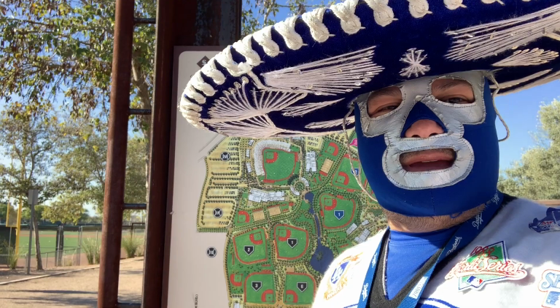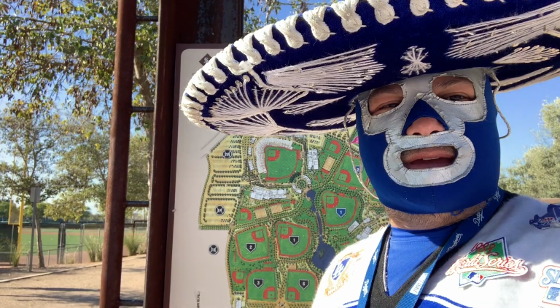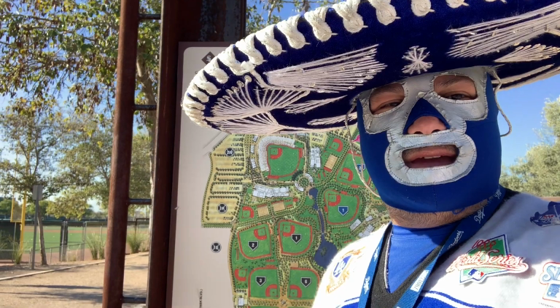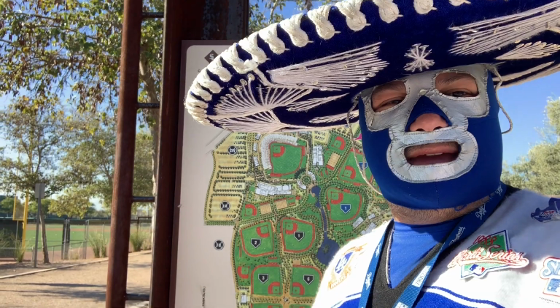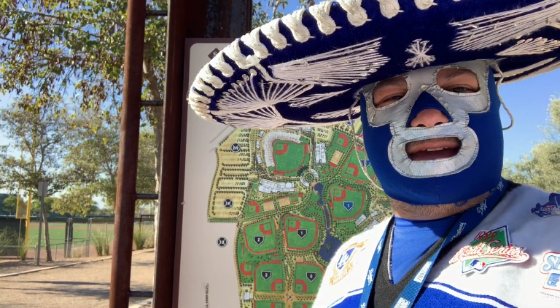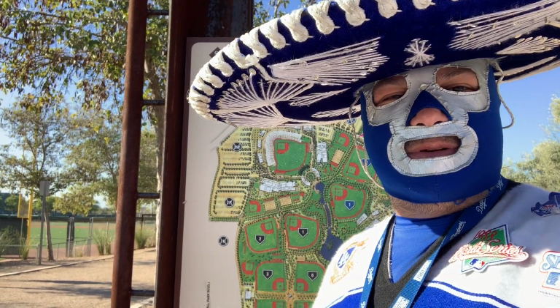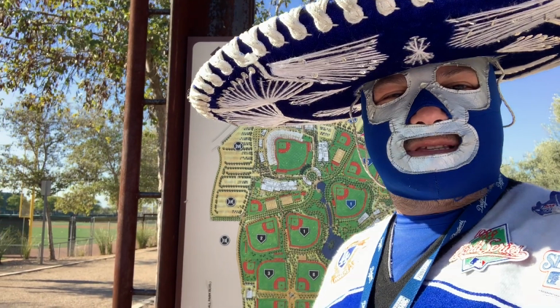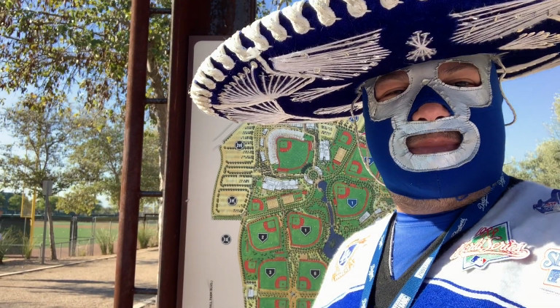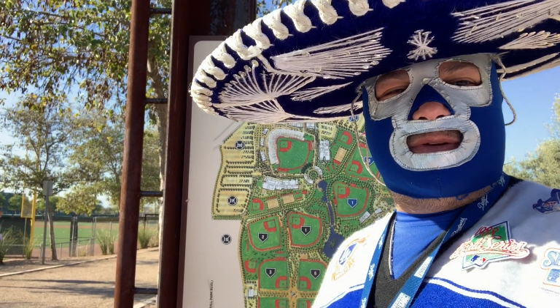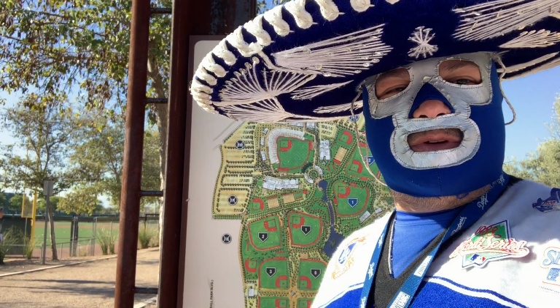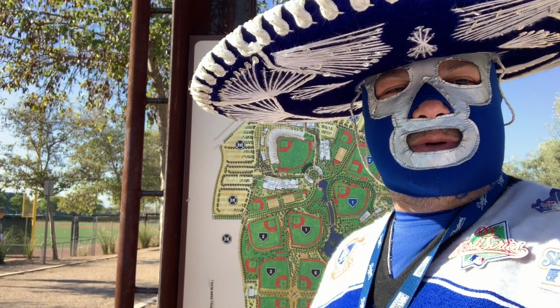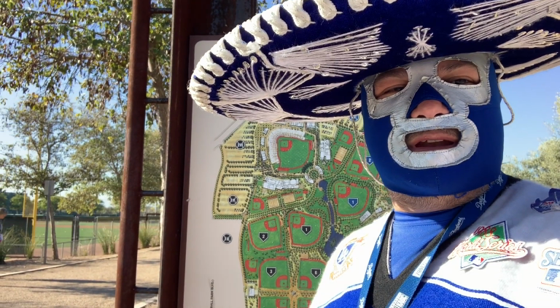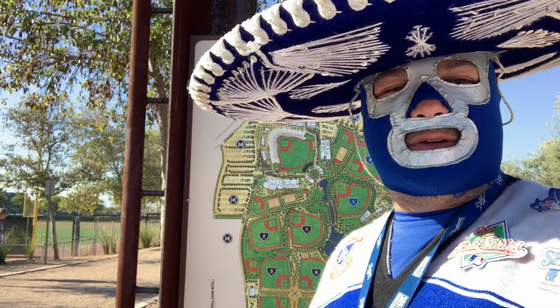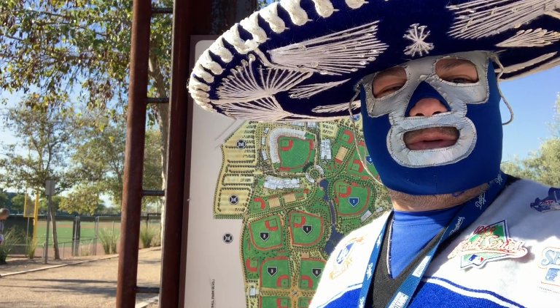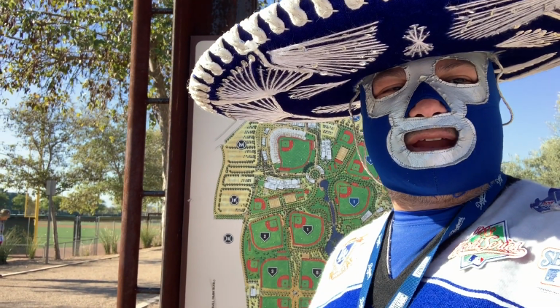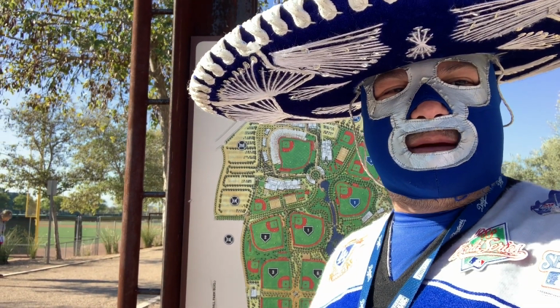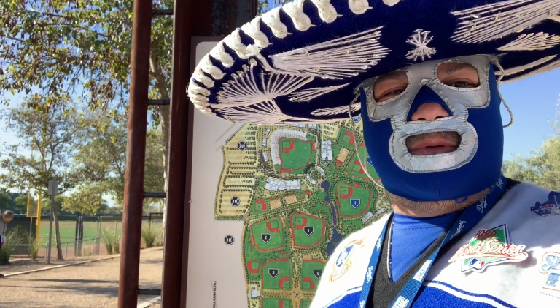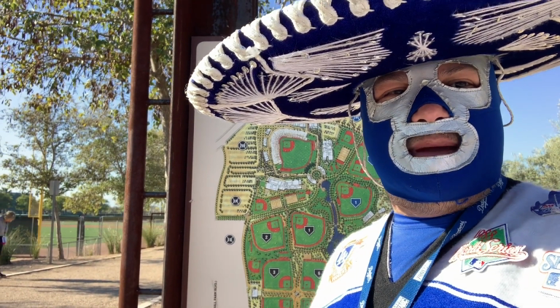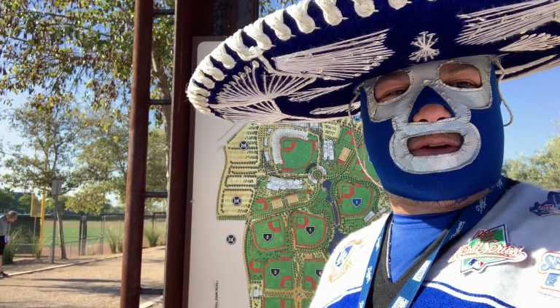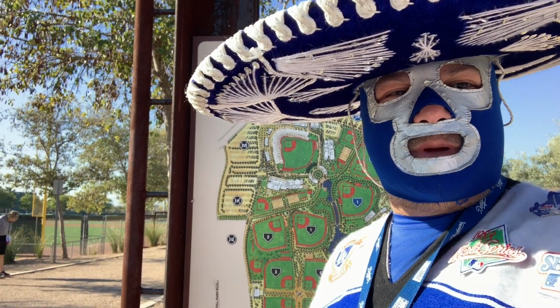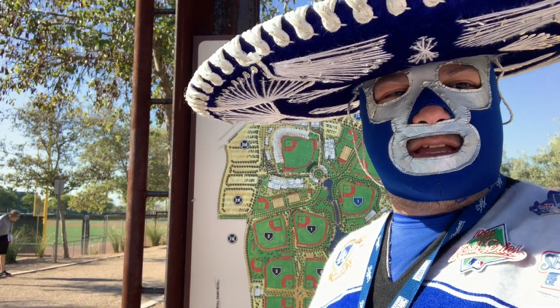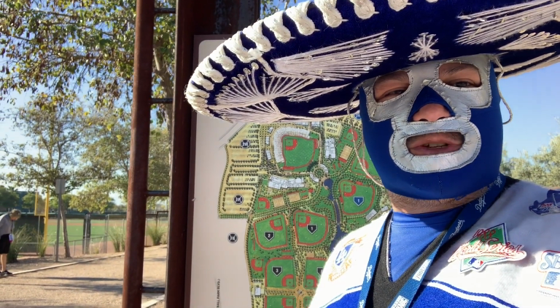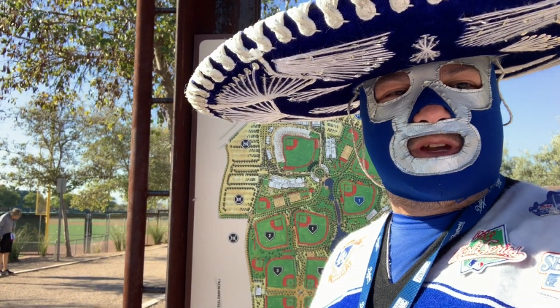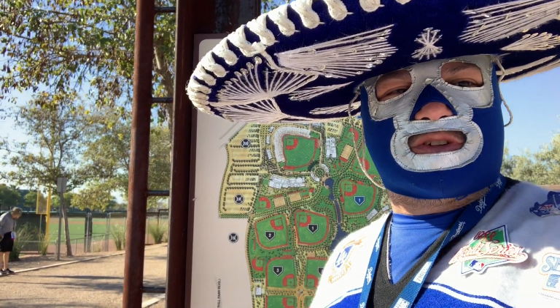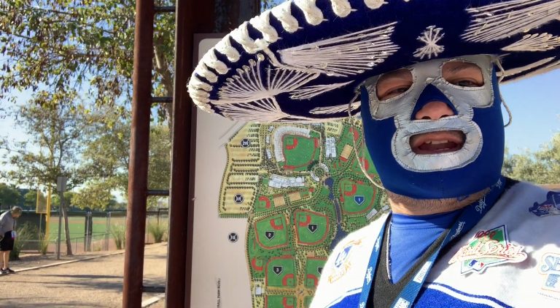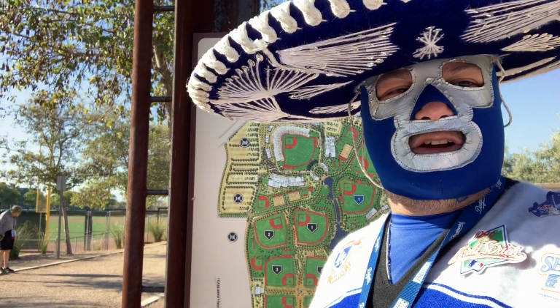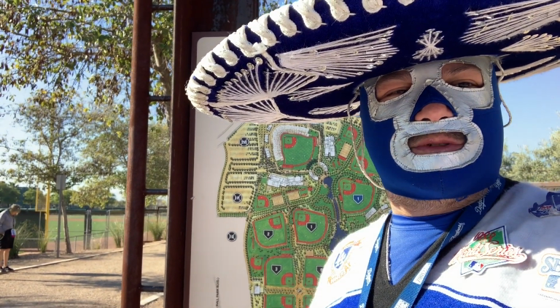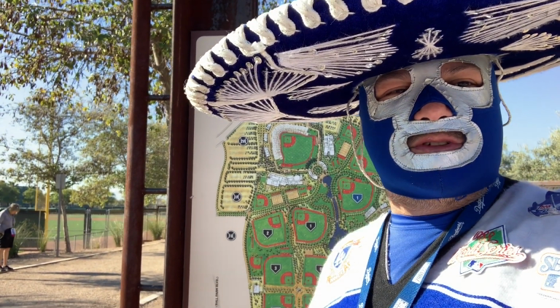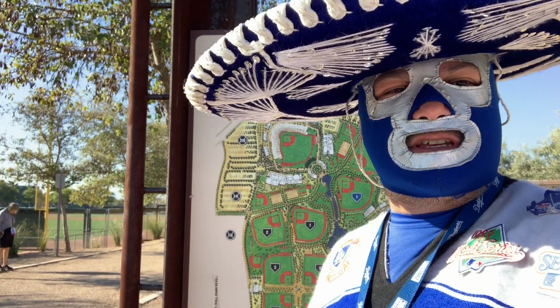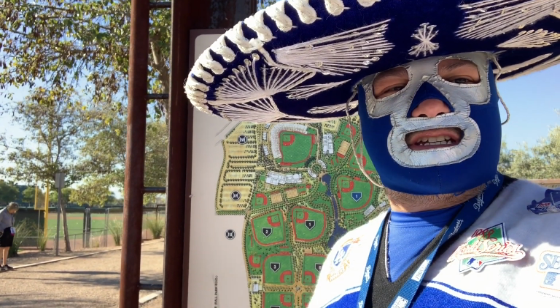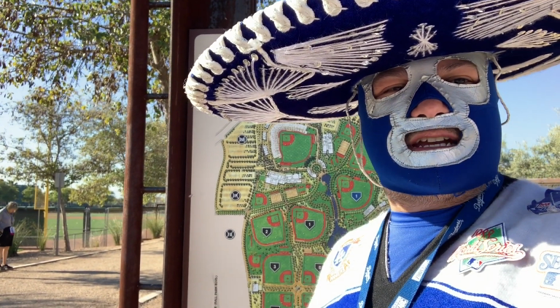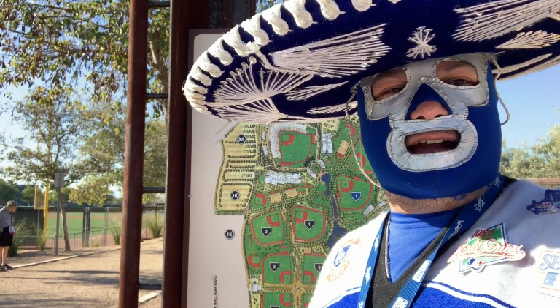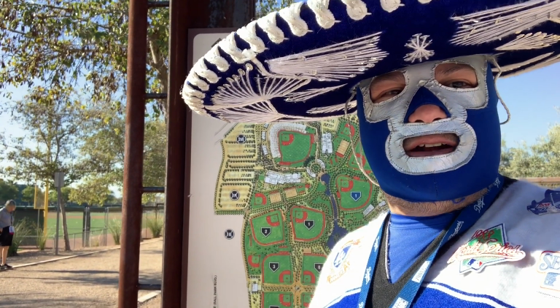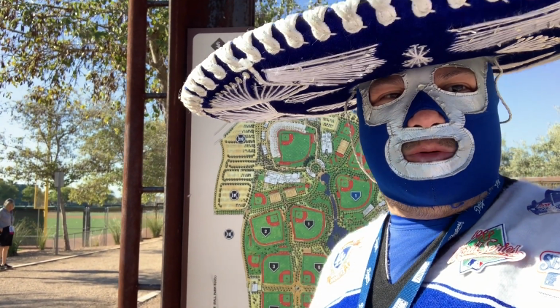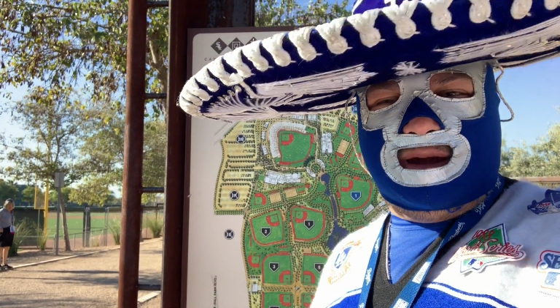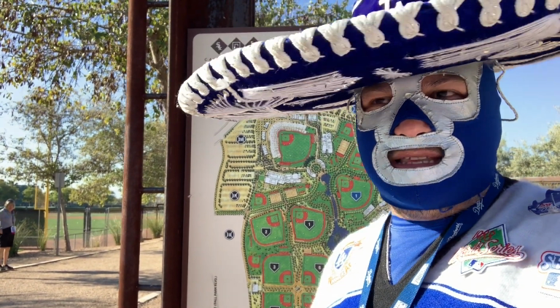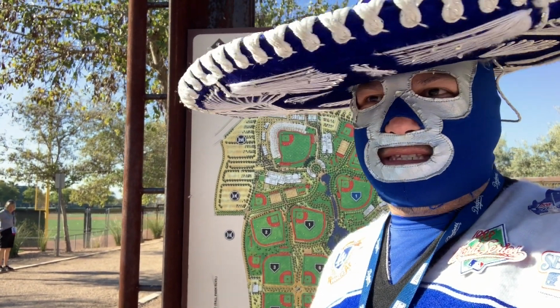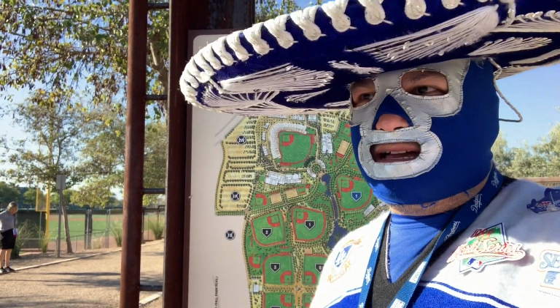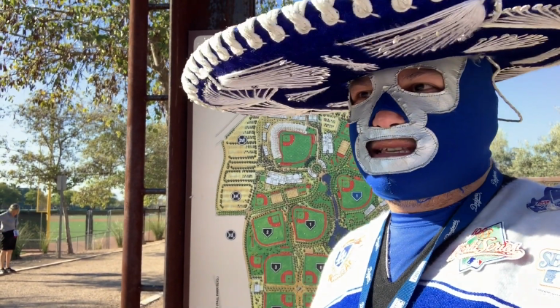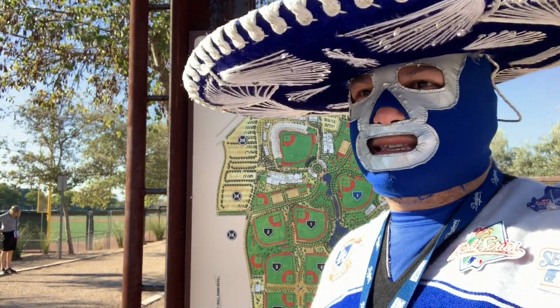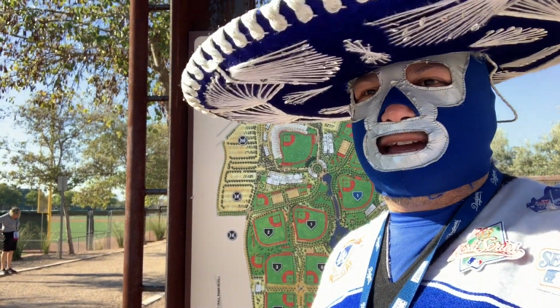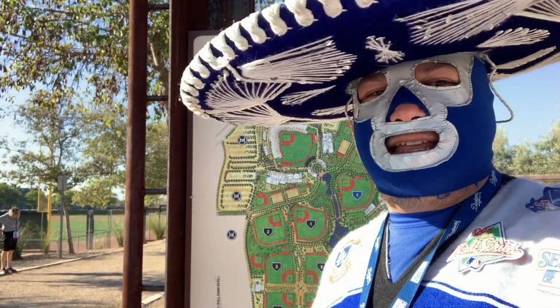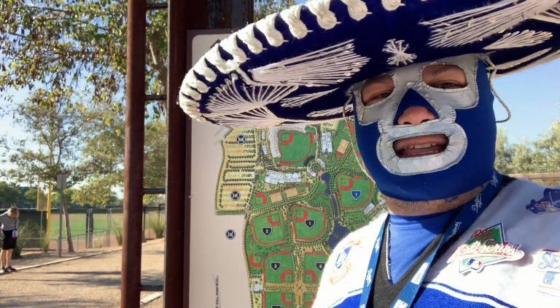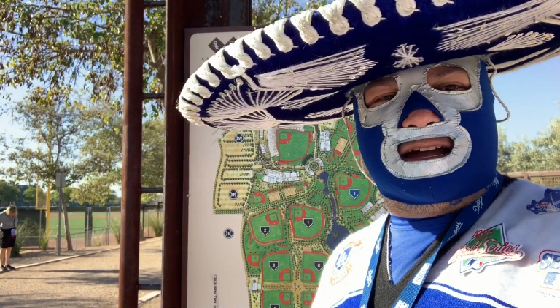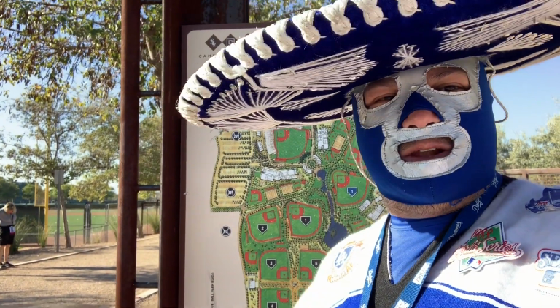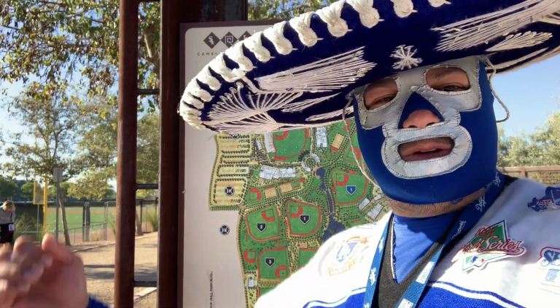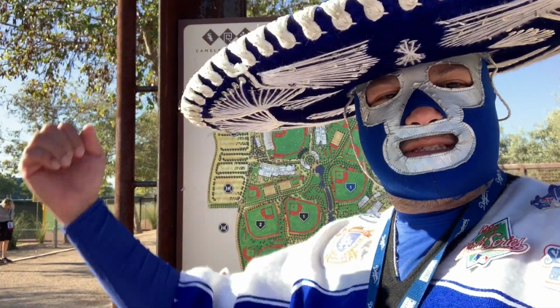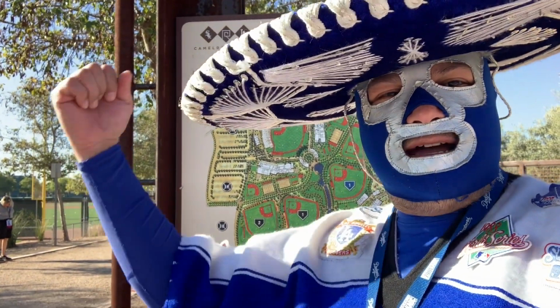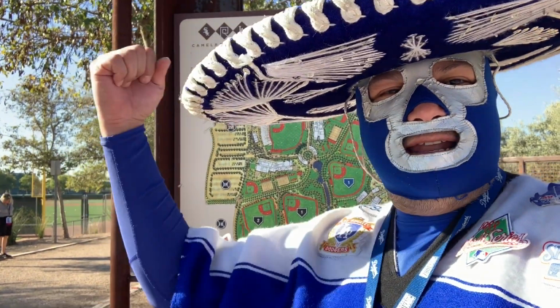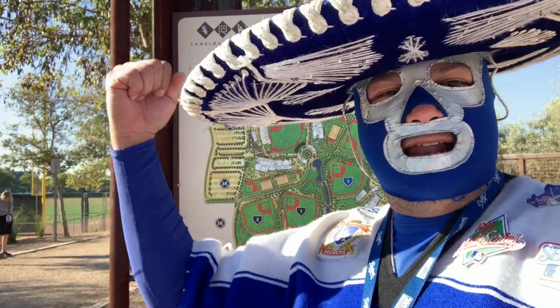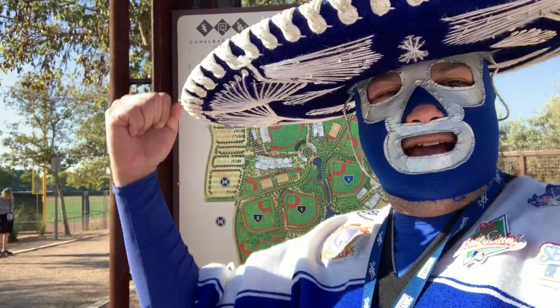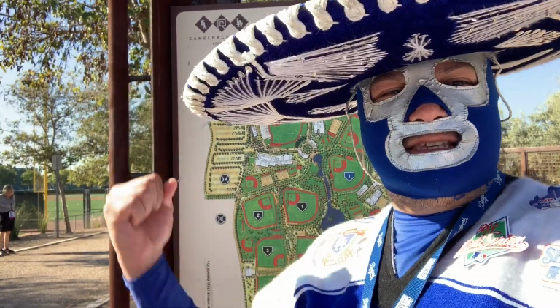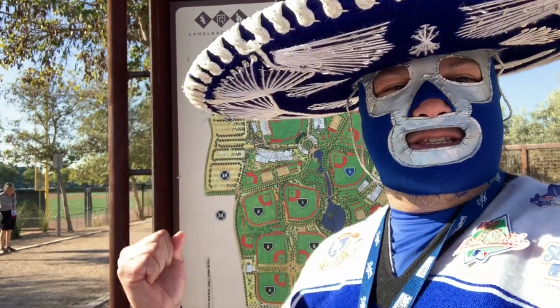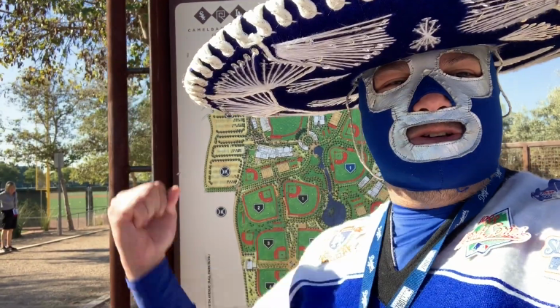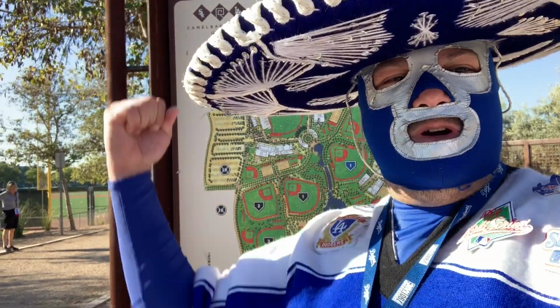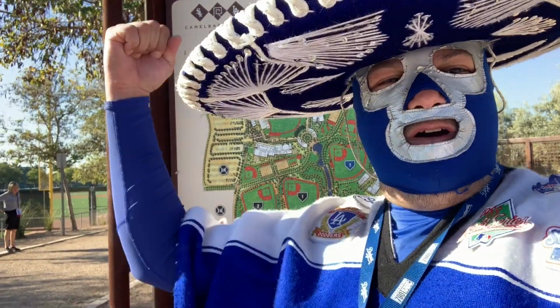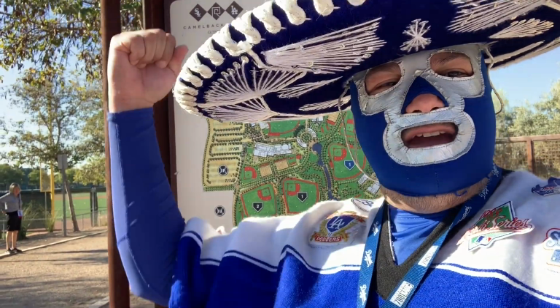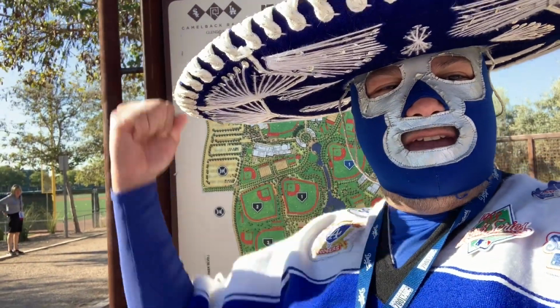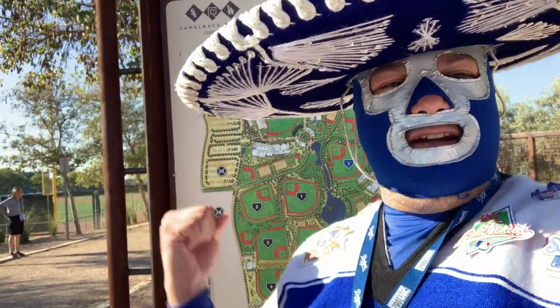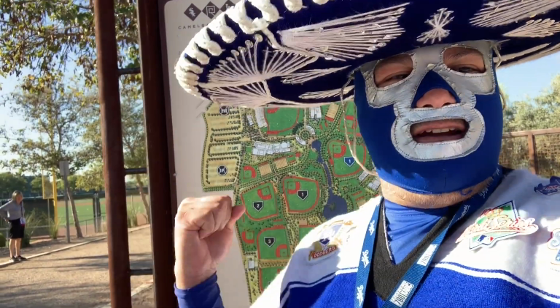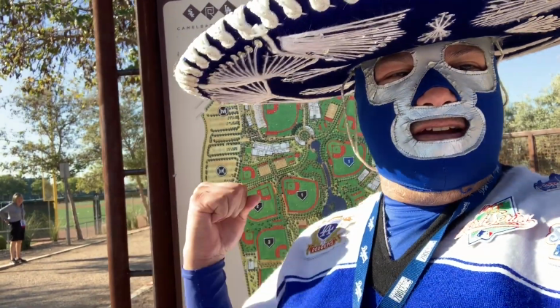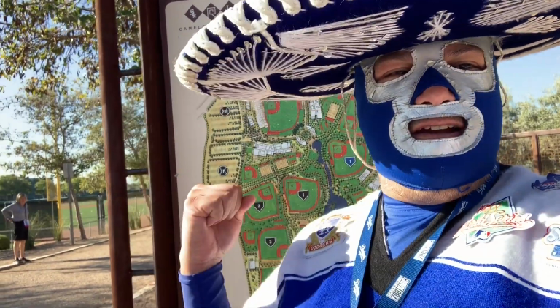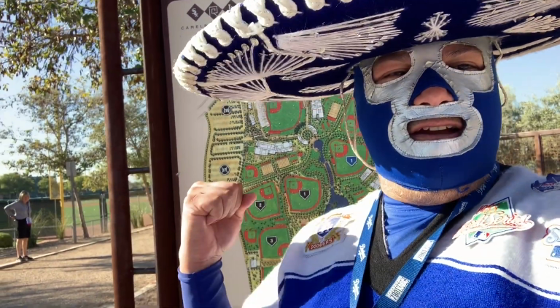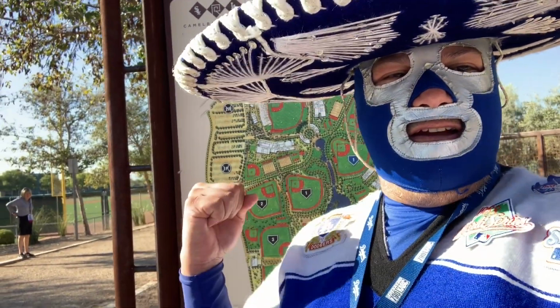Hey, what's up everyone? We're at Camelback Ranch, spring training home to the Chicago White Sox and Los Angeles Dodgers!